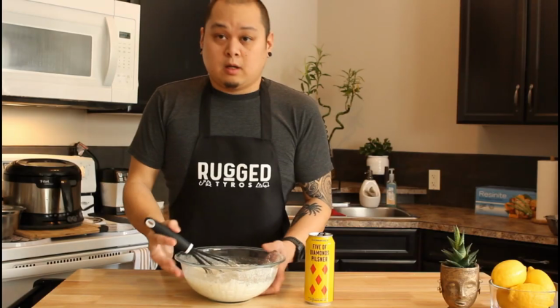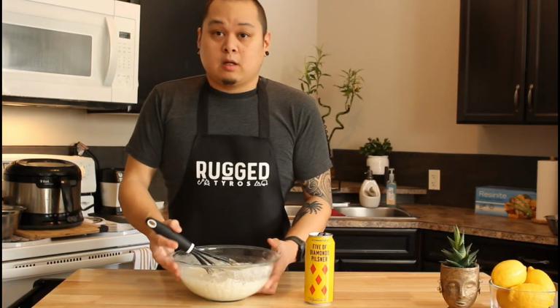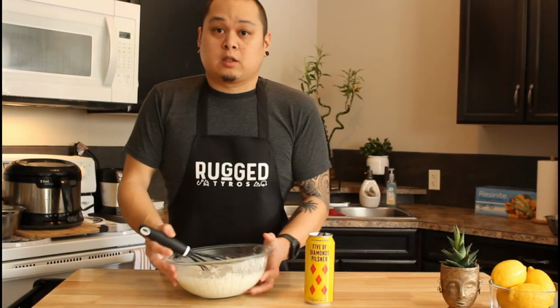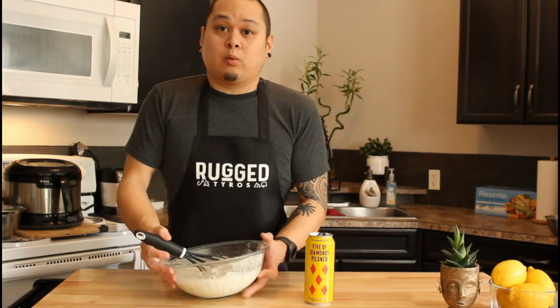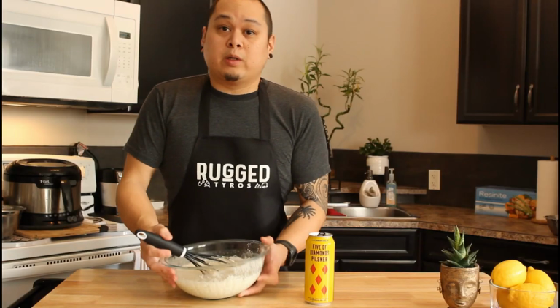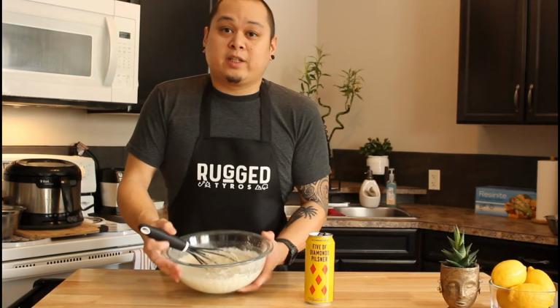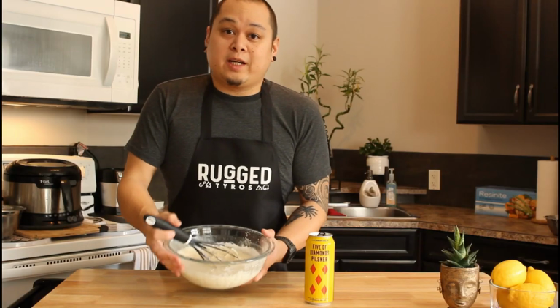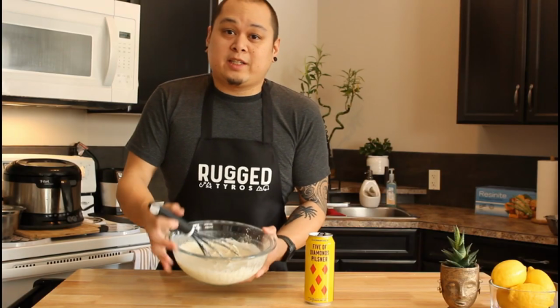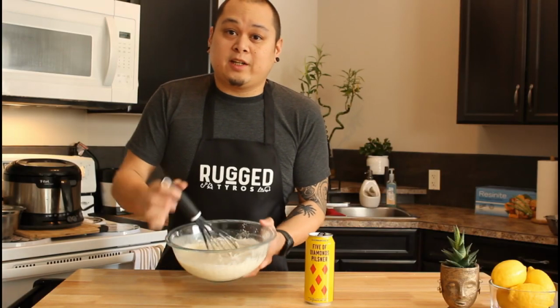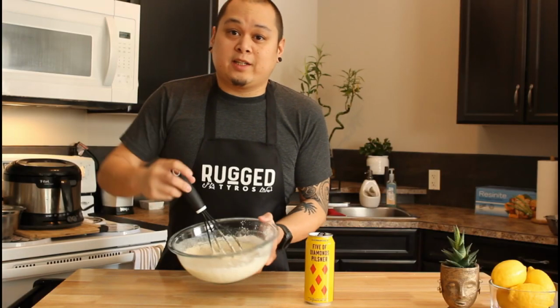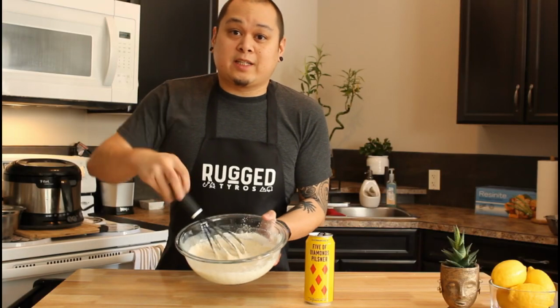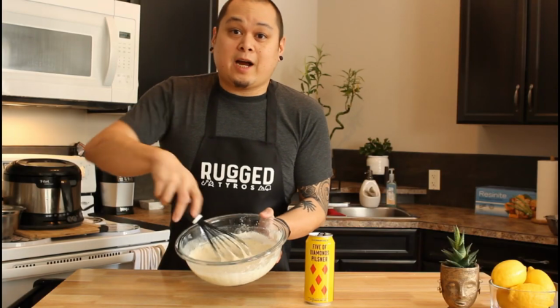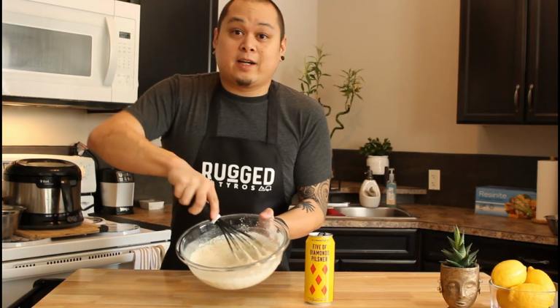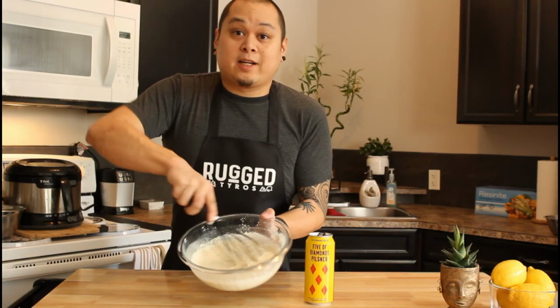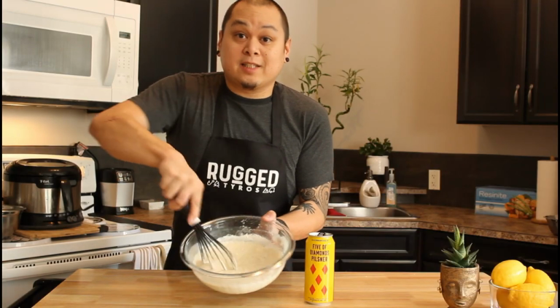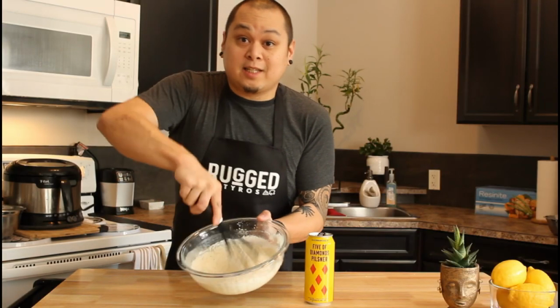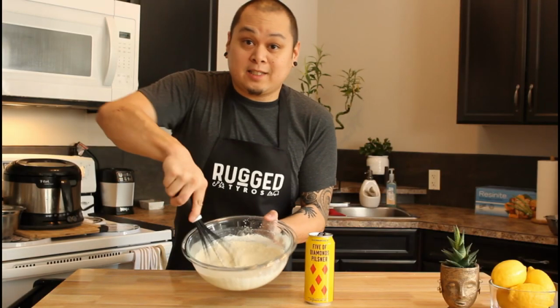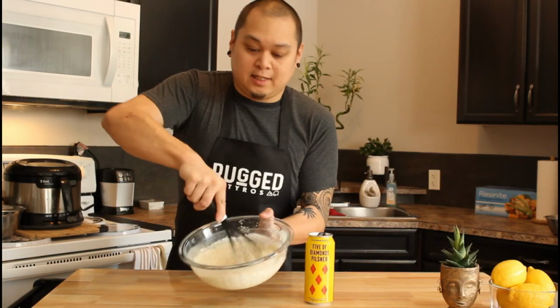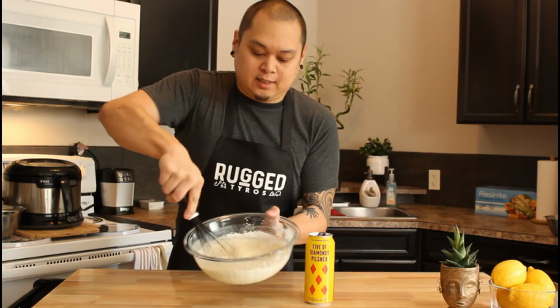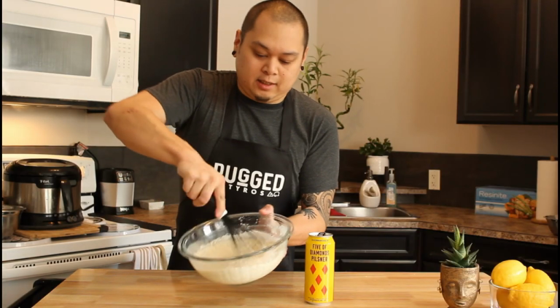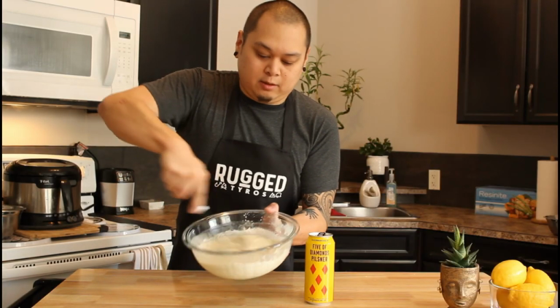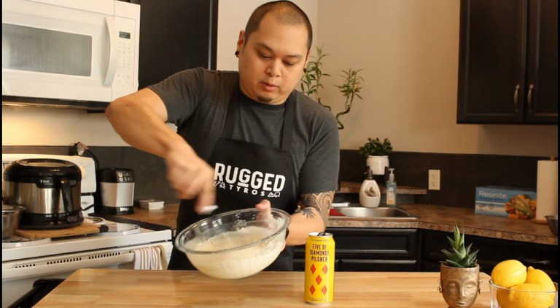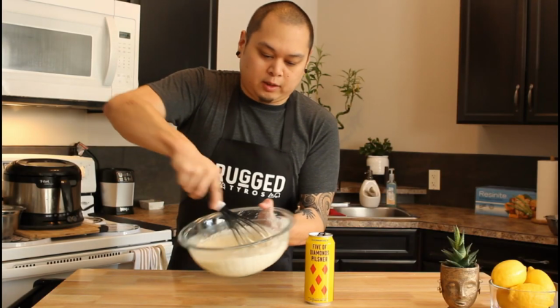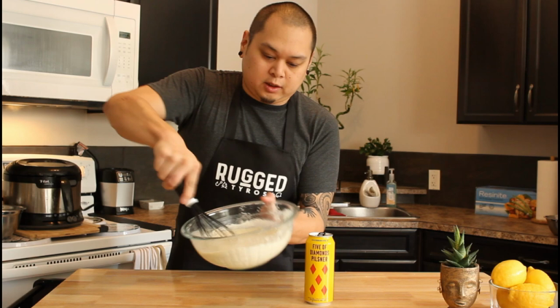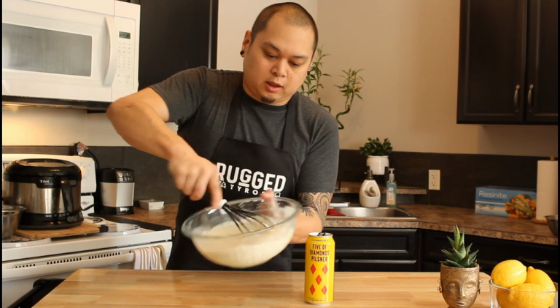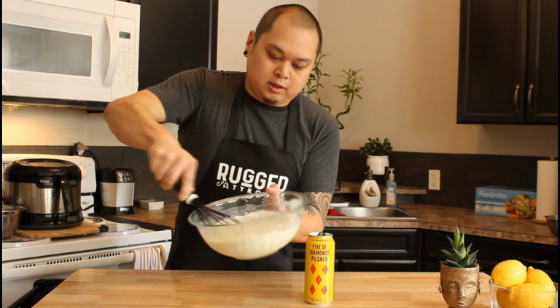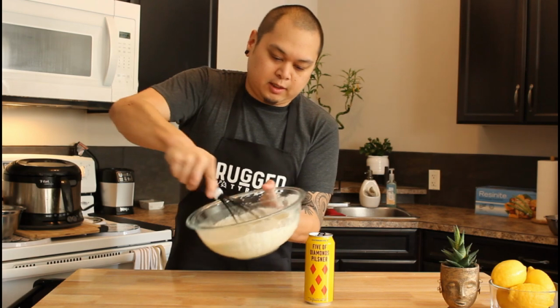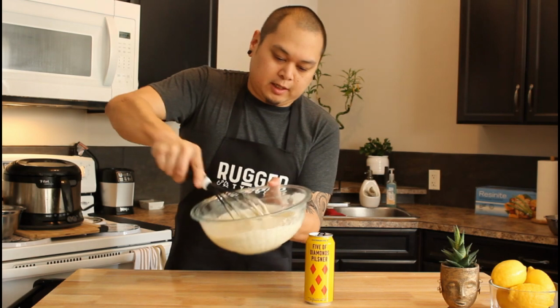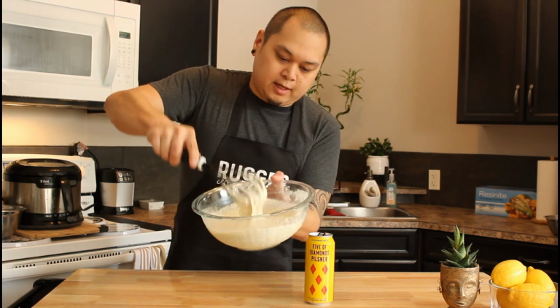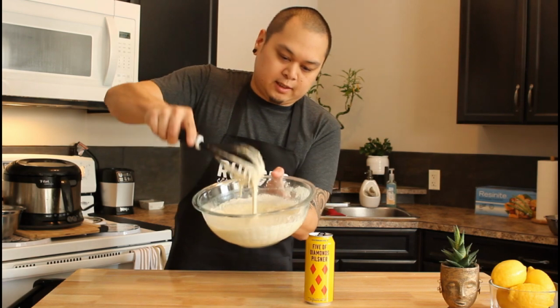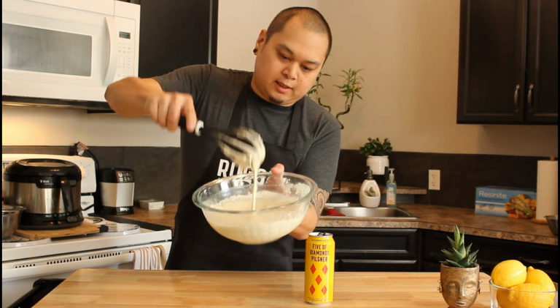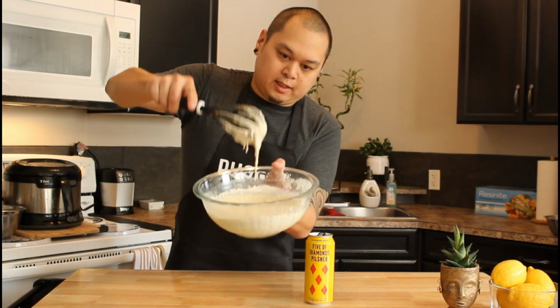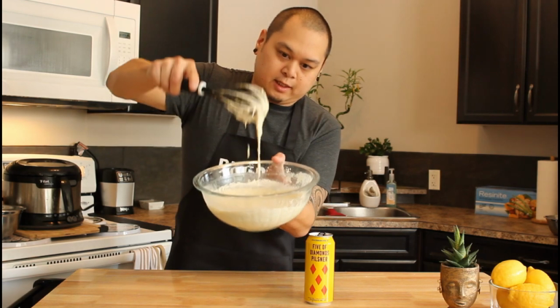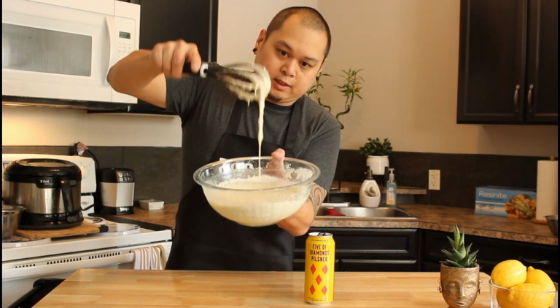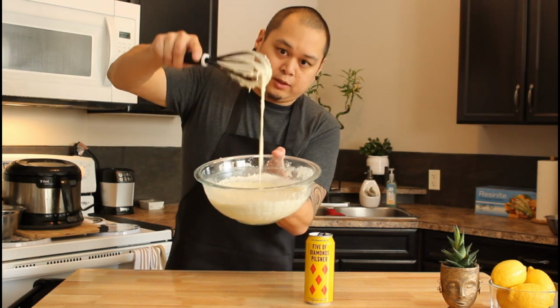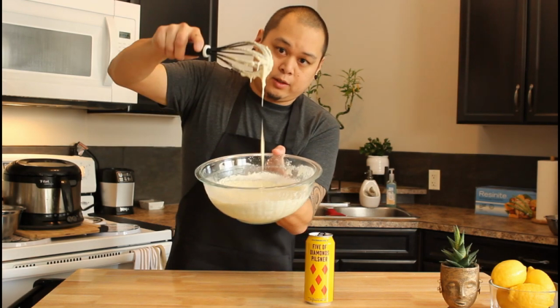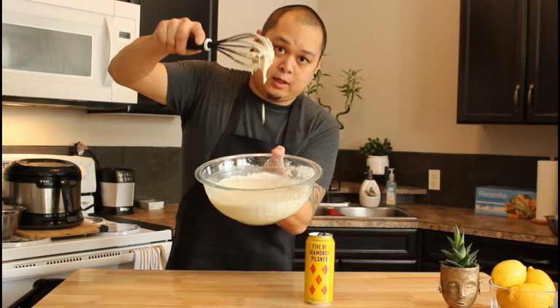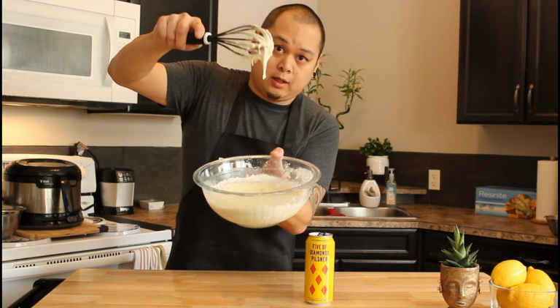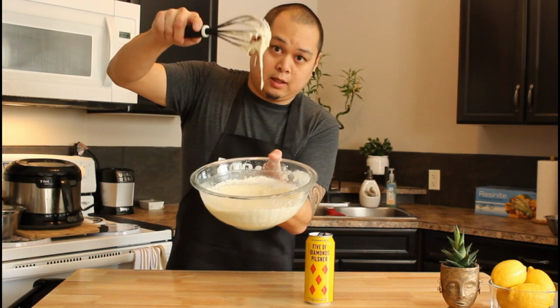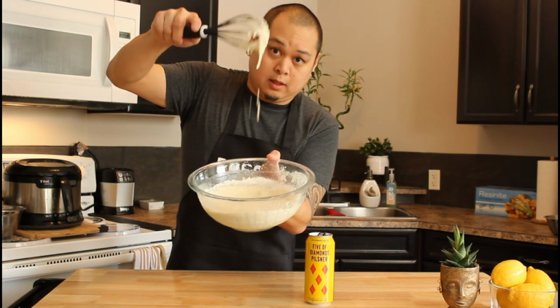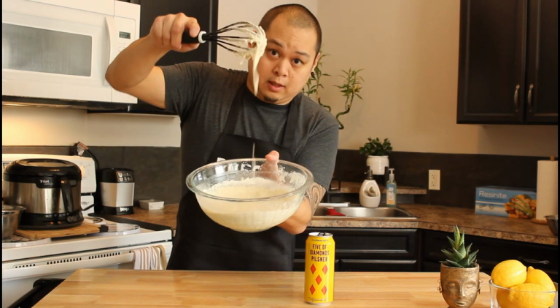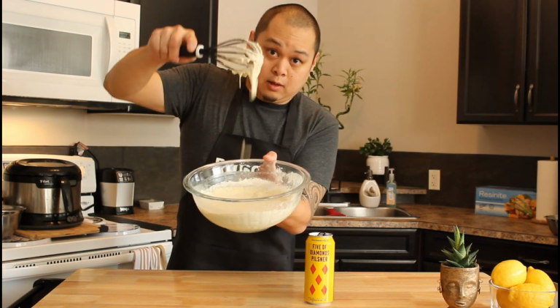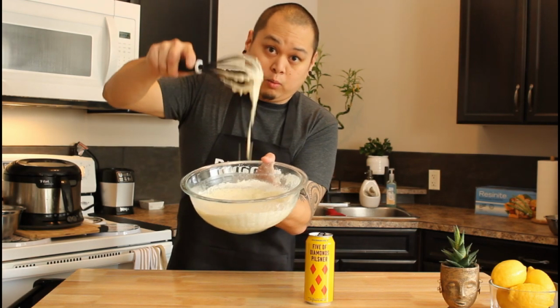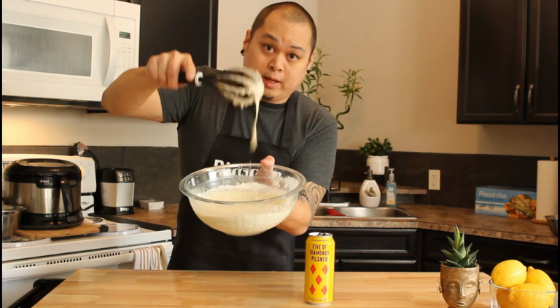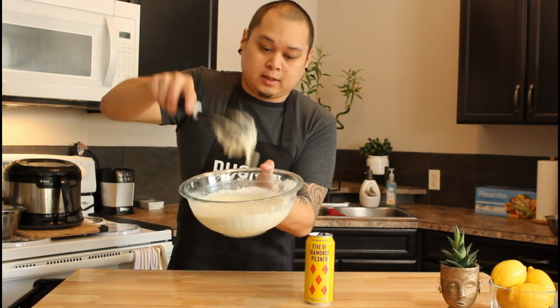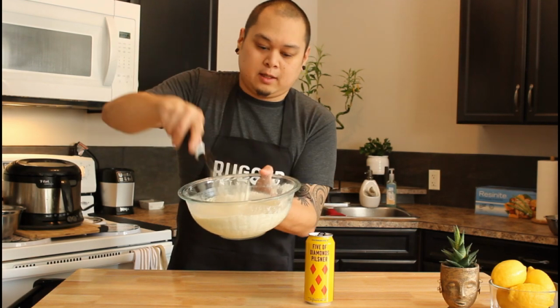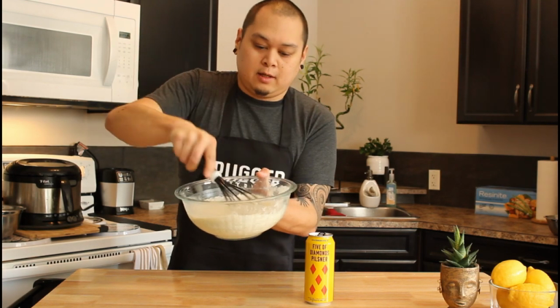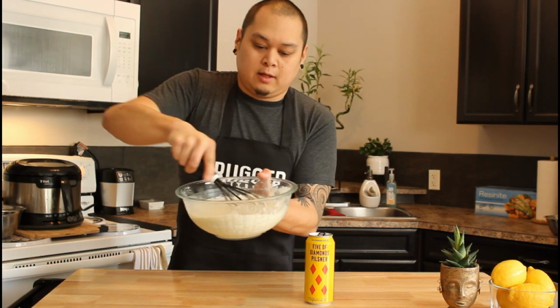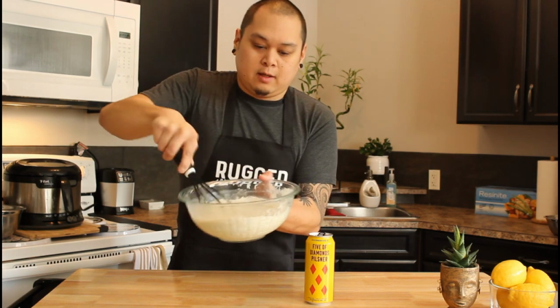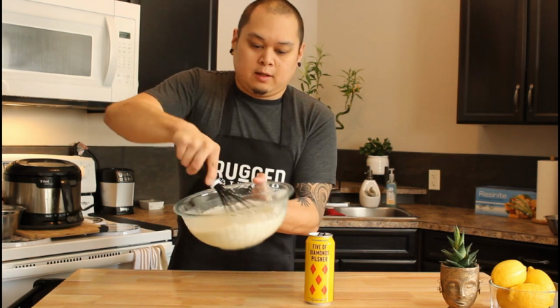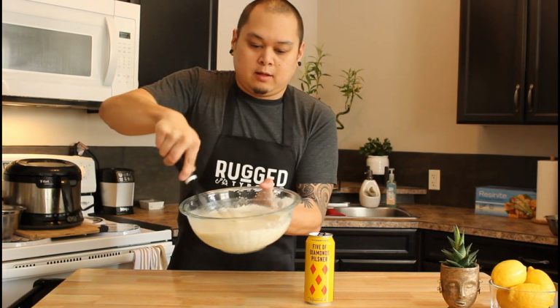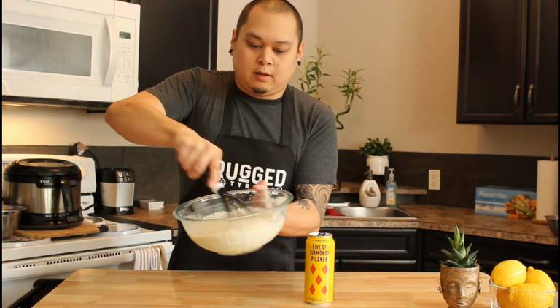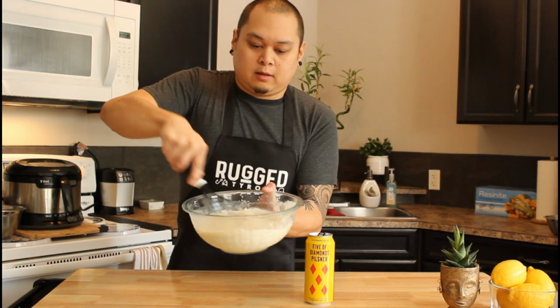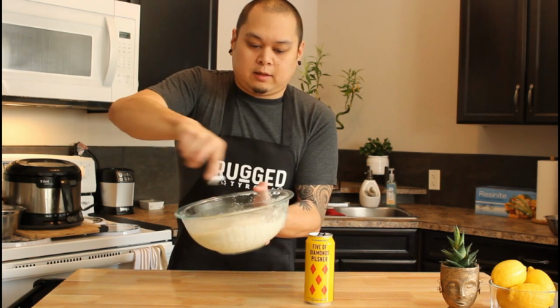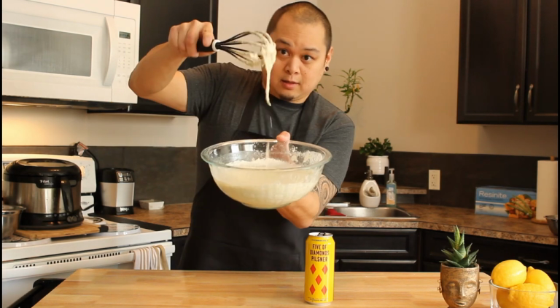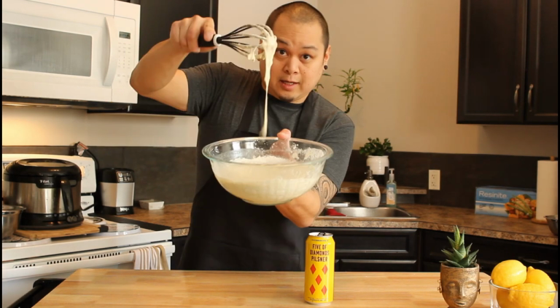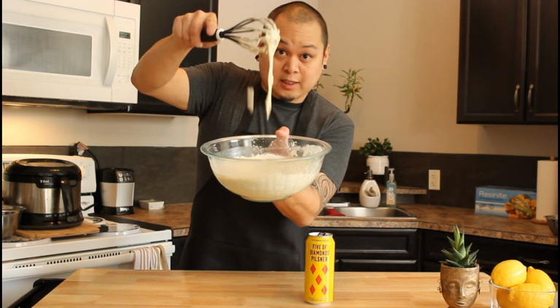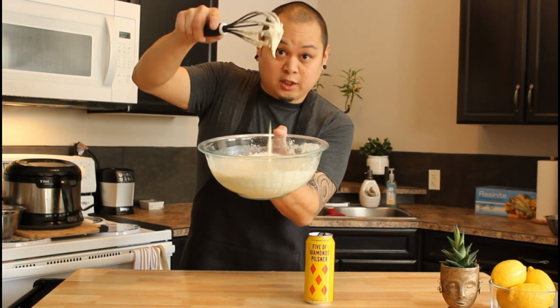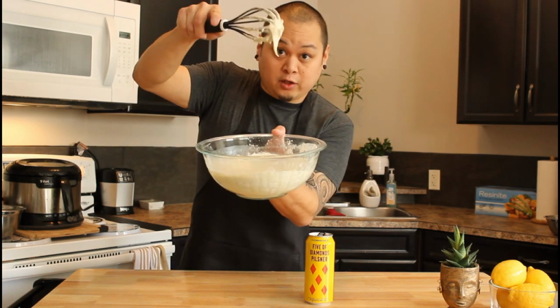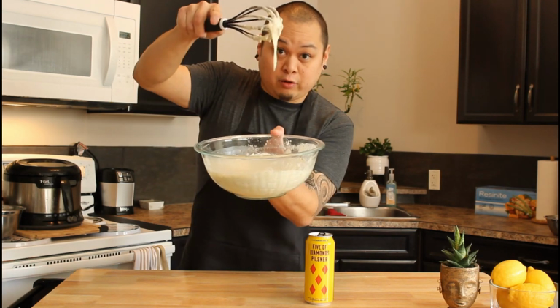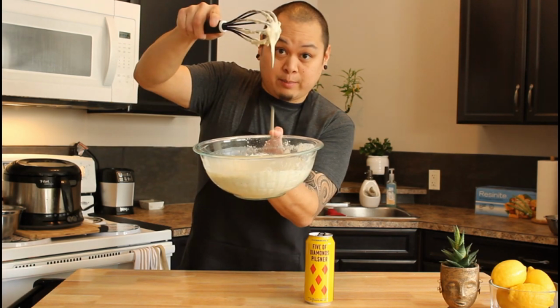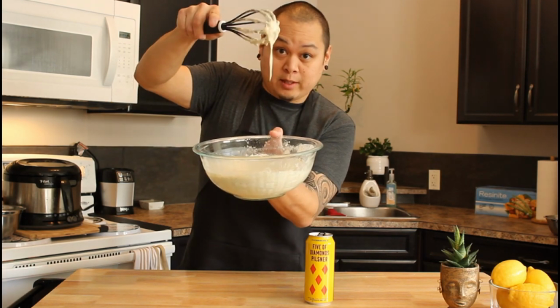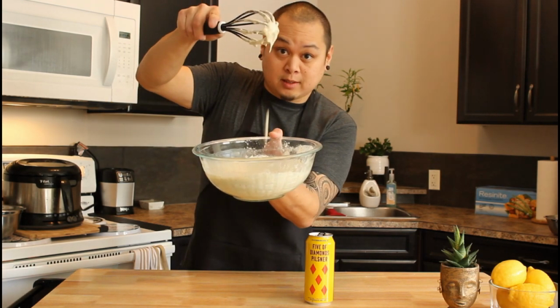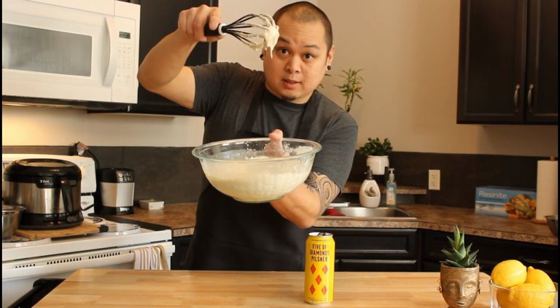So once you get to your desired consistency where it starts to kind of stick to the whisk — that's good ribbons.